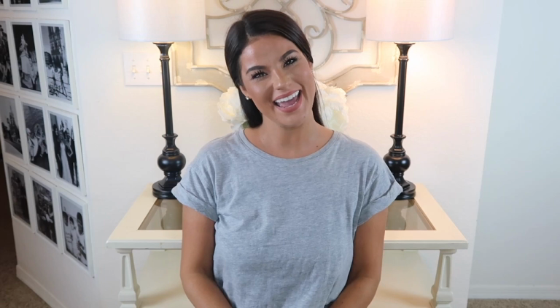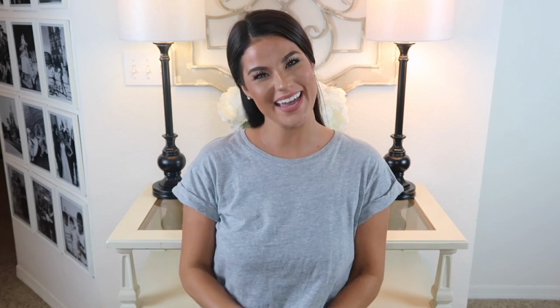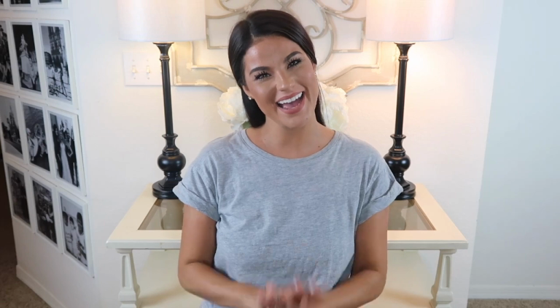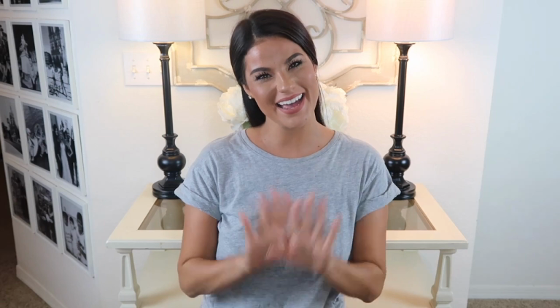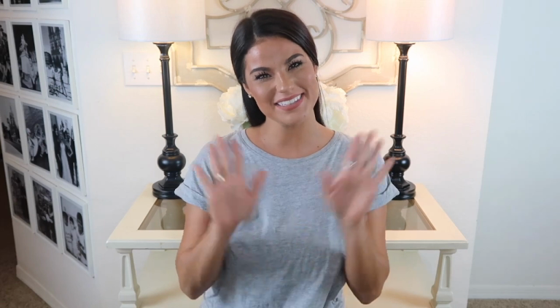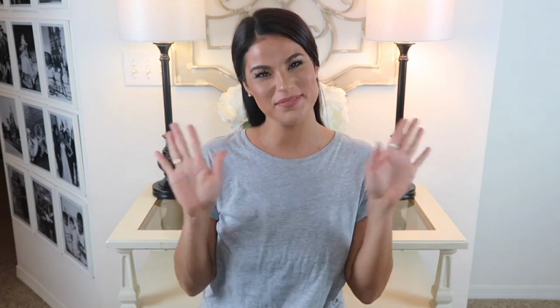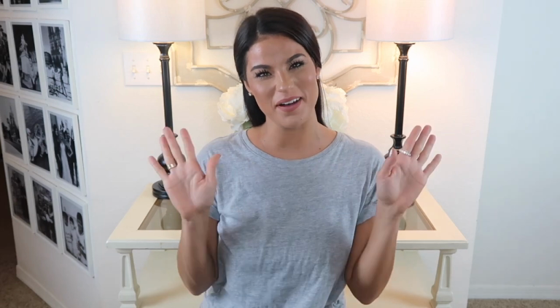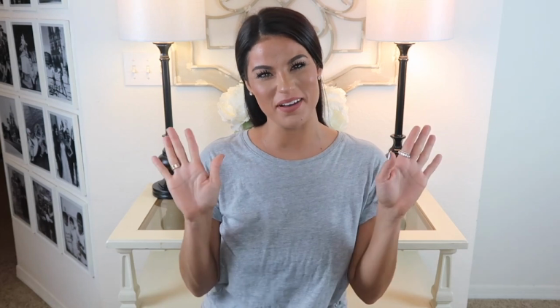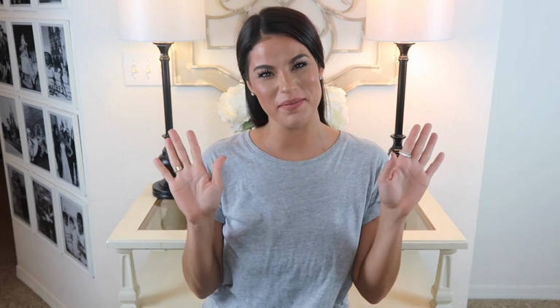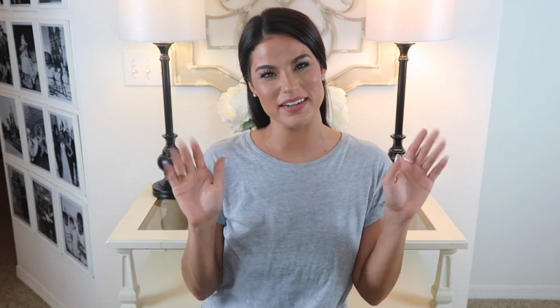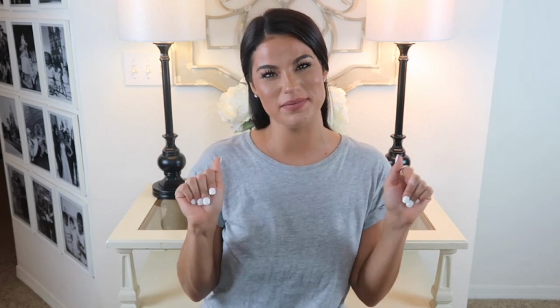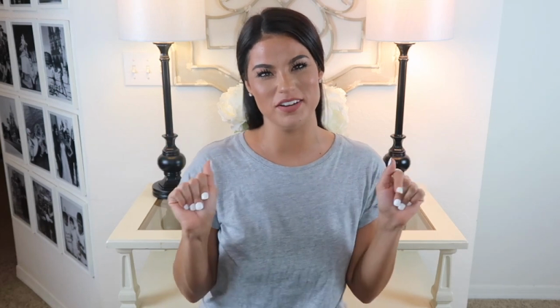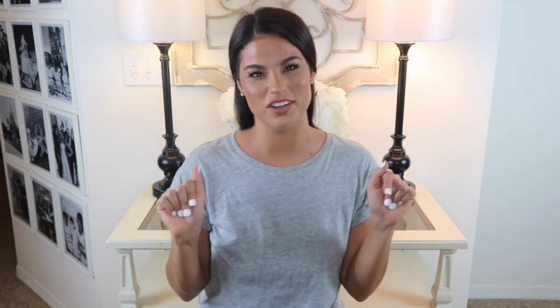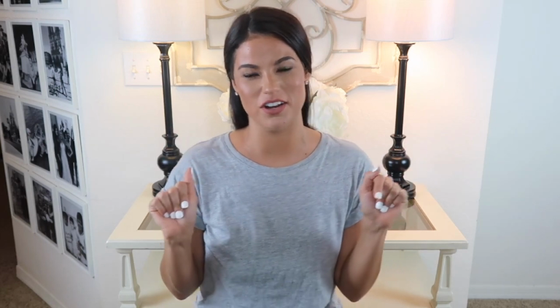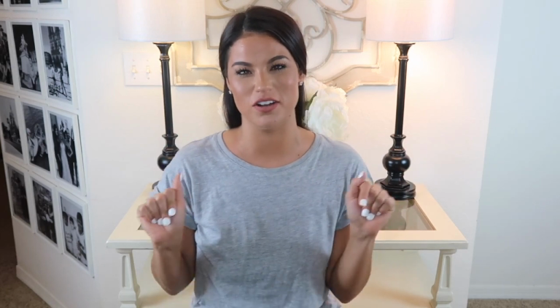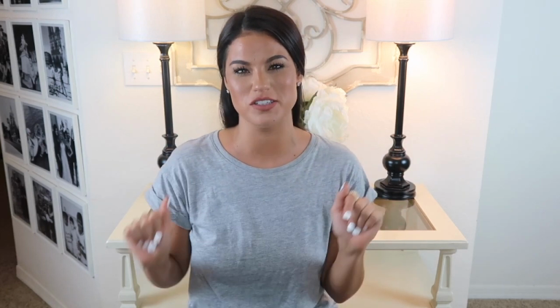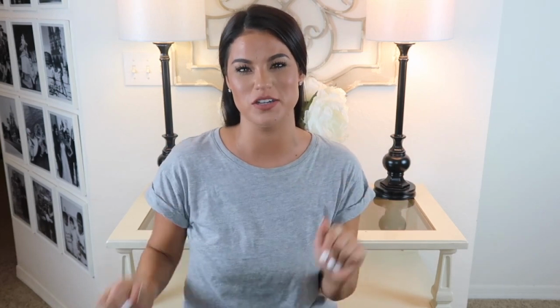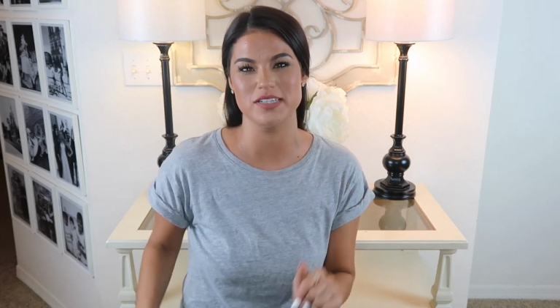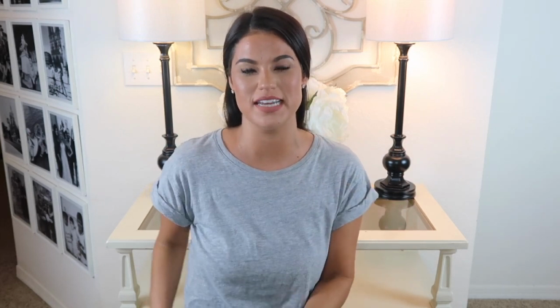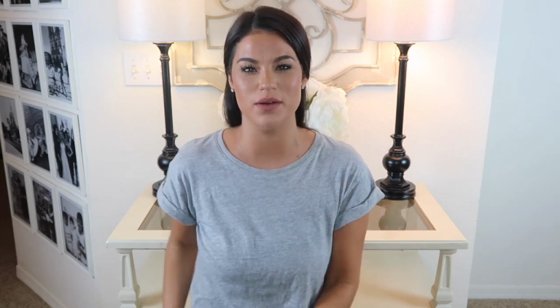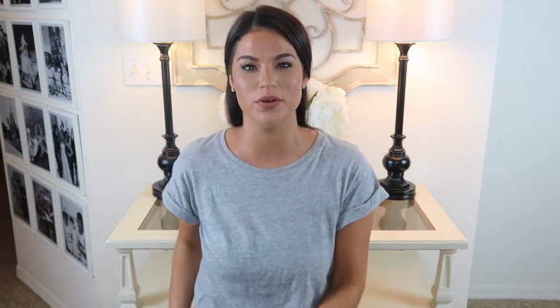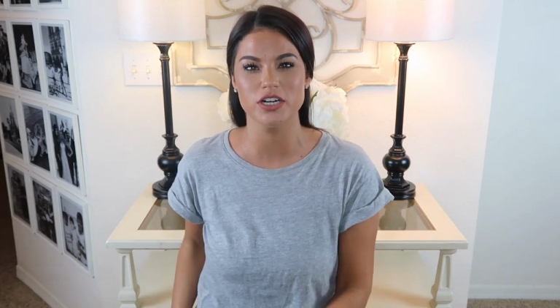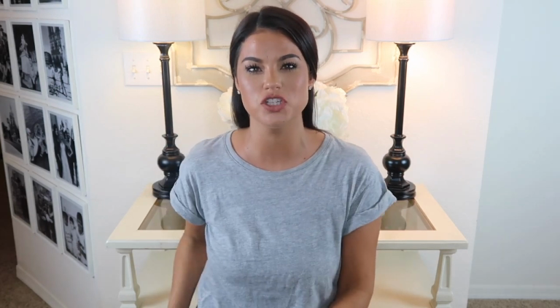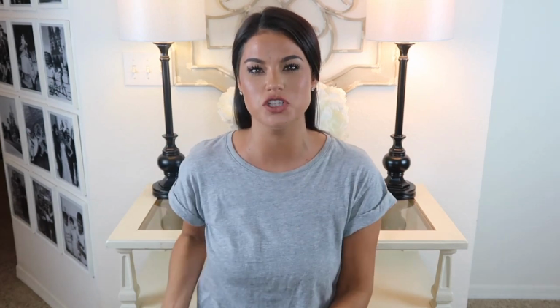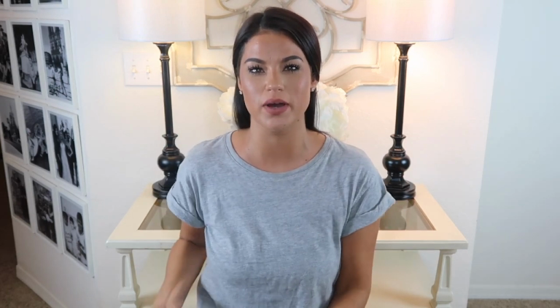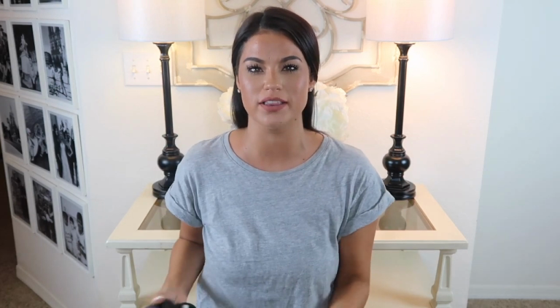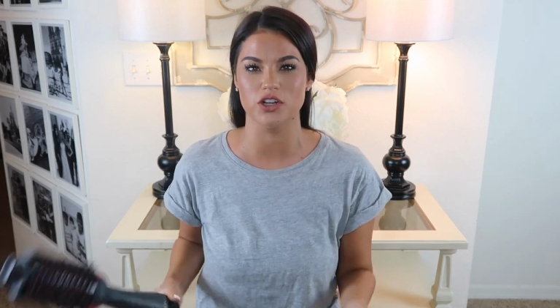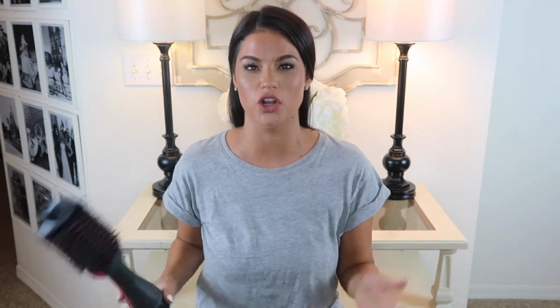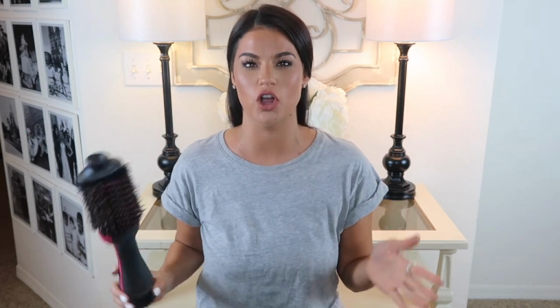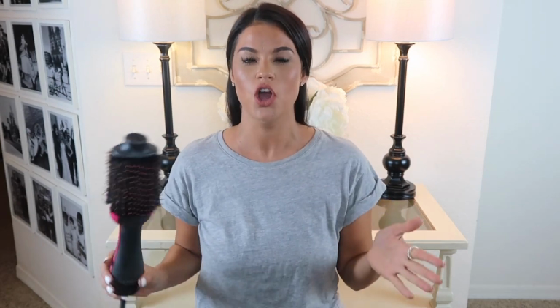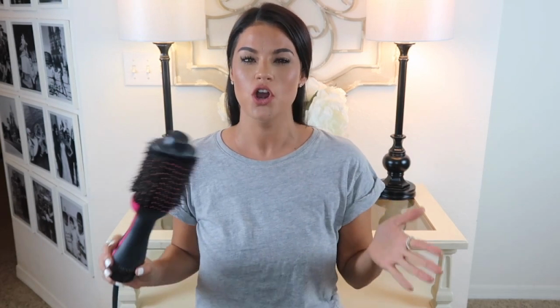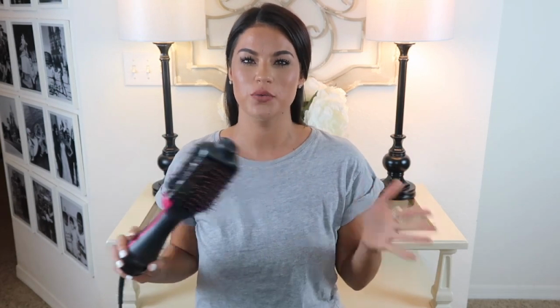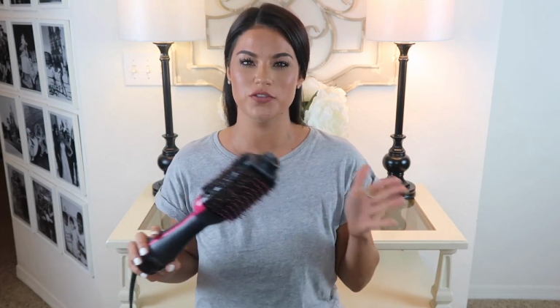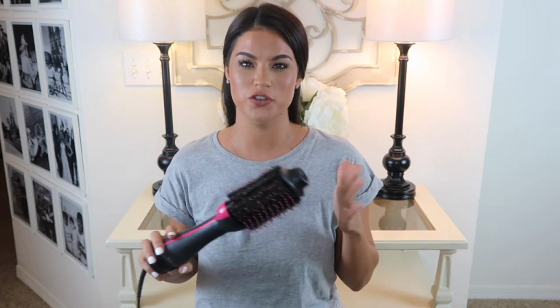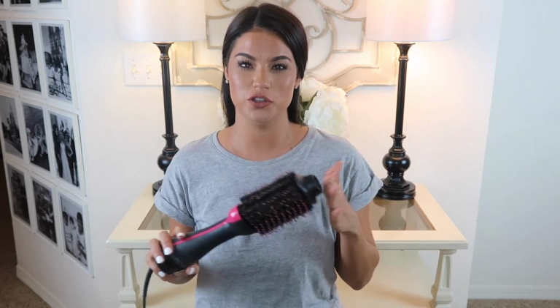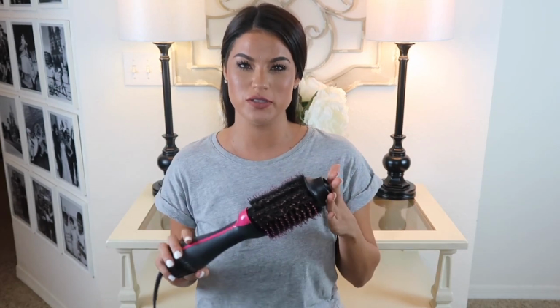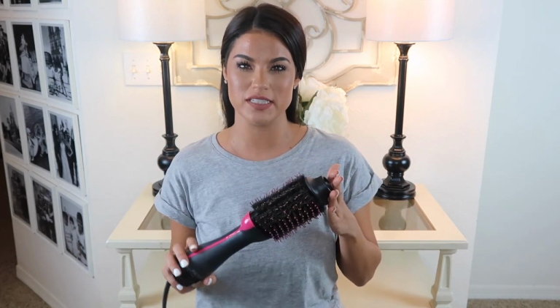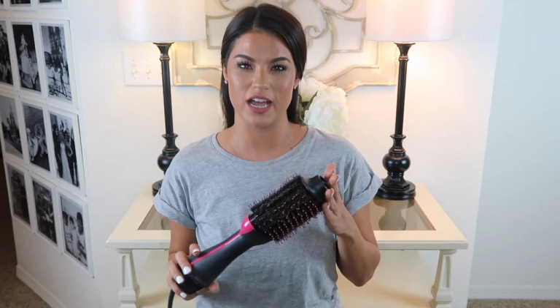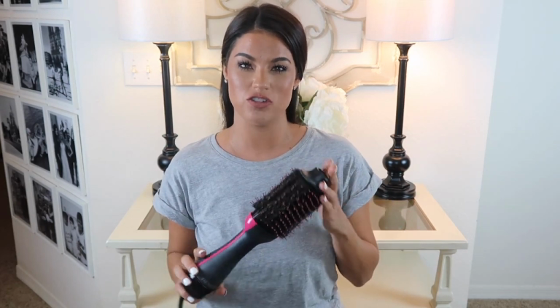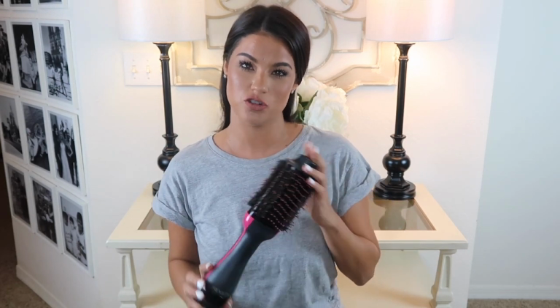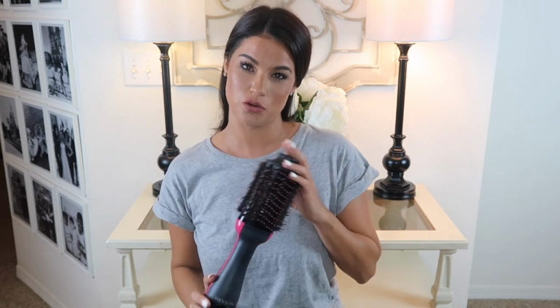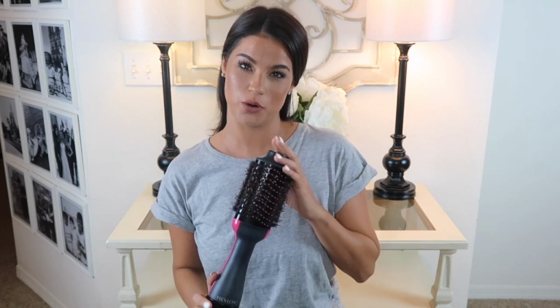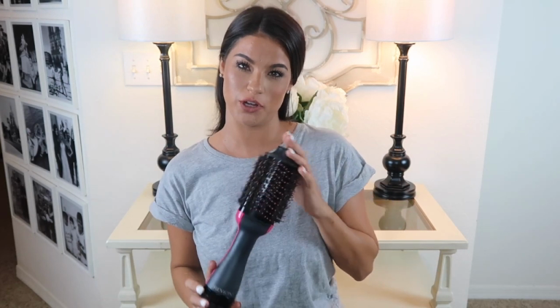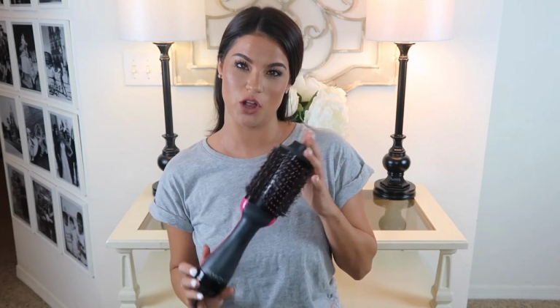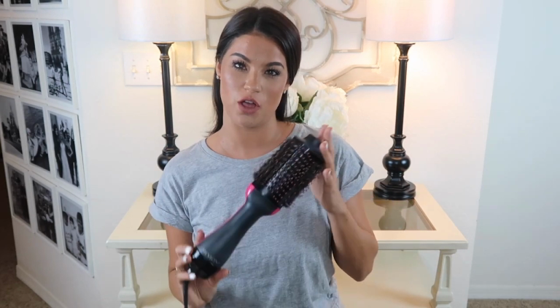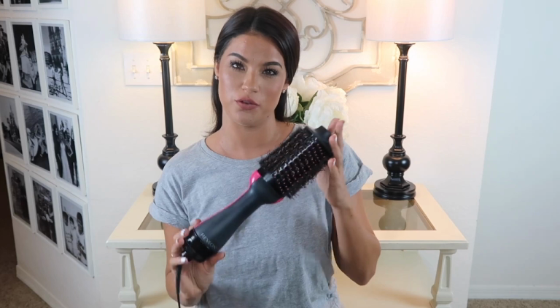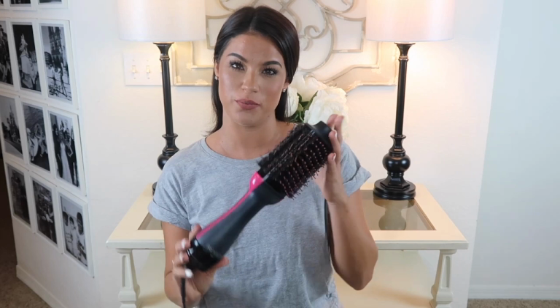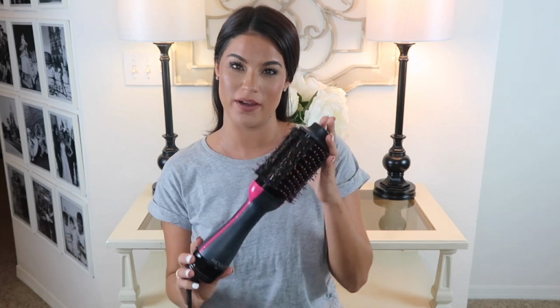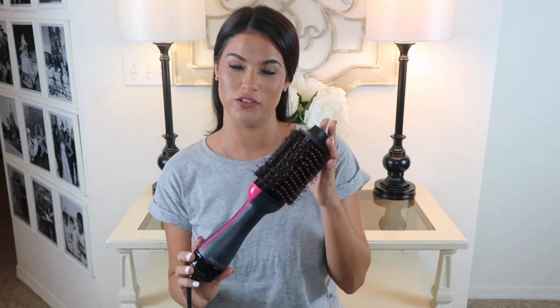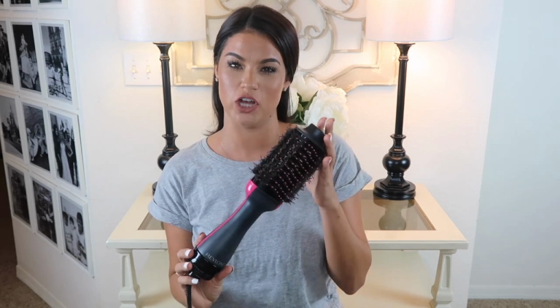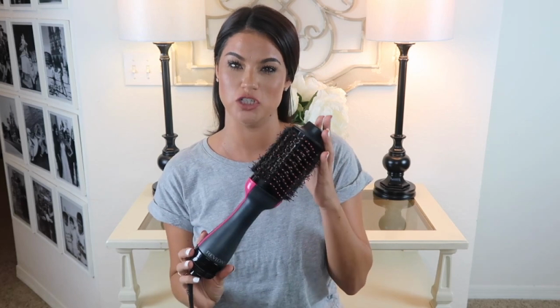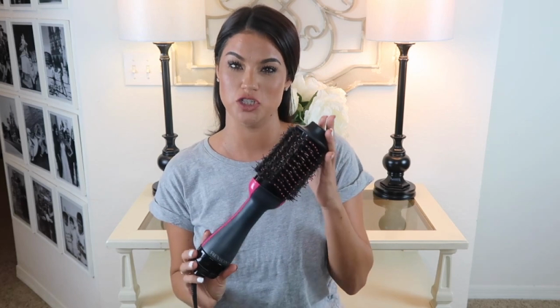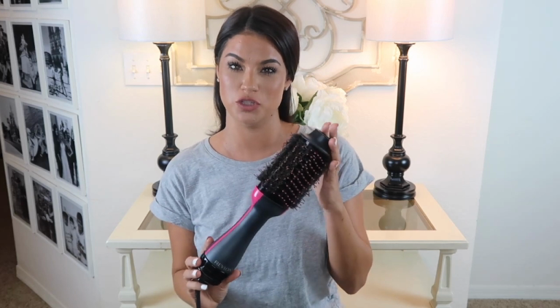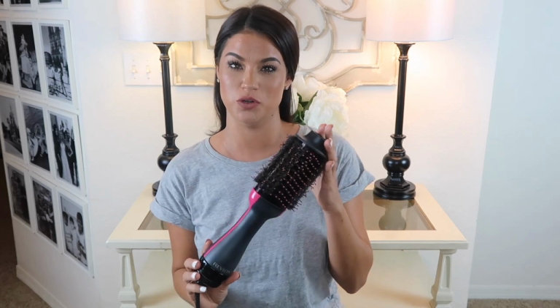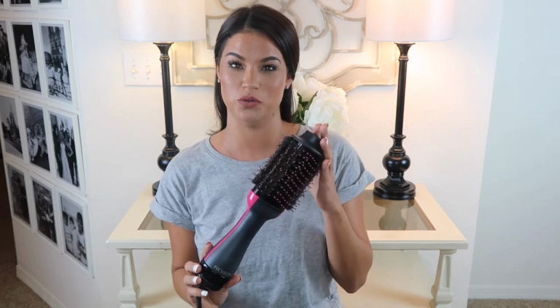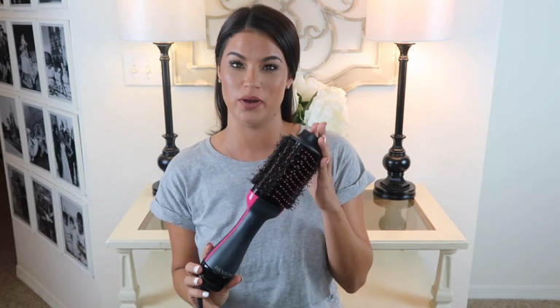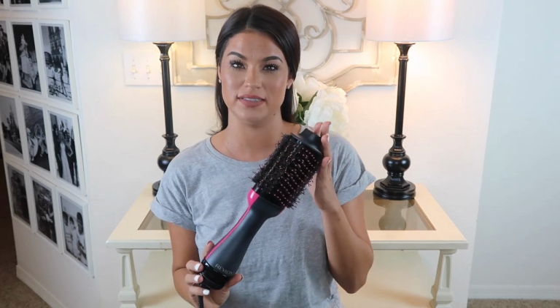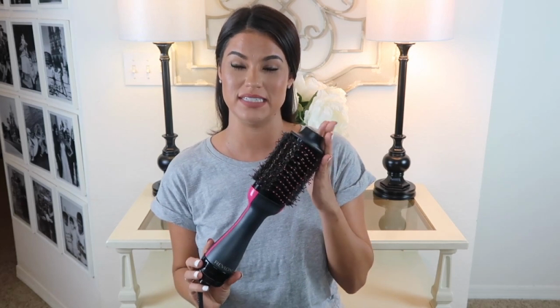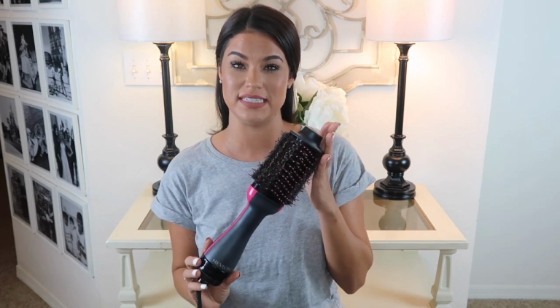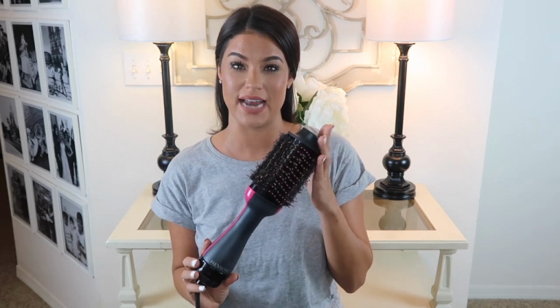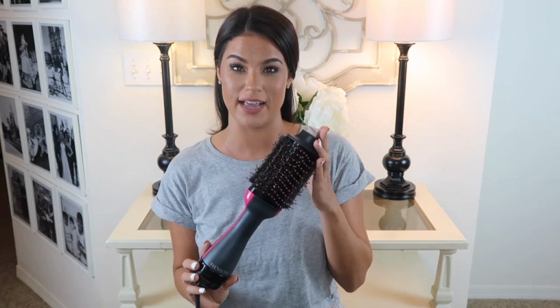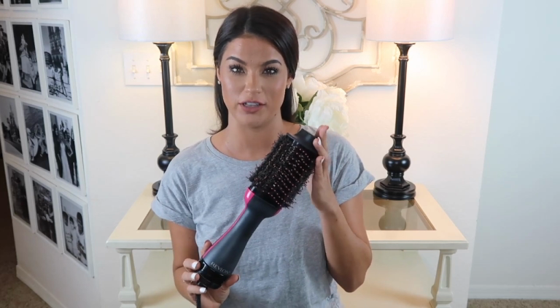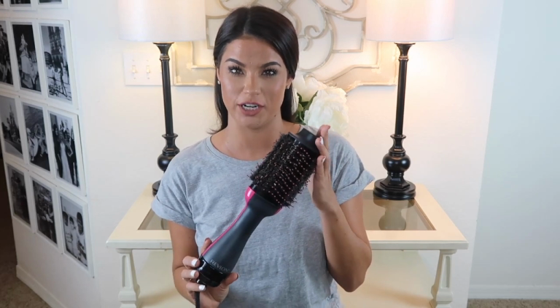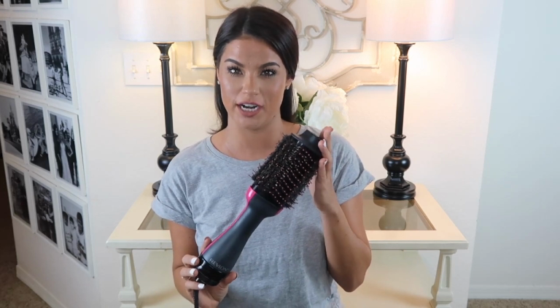Hey guys, welcome back to my channel. So today we're going to do a little review slash tutorial on the Revlon 2-in-1 Styler.